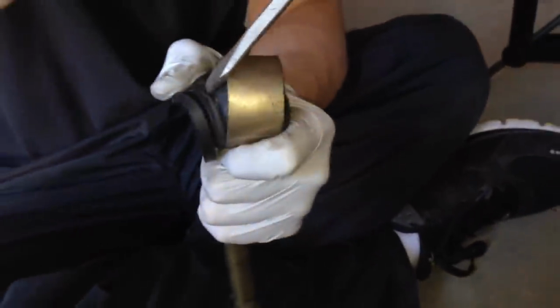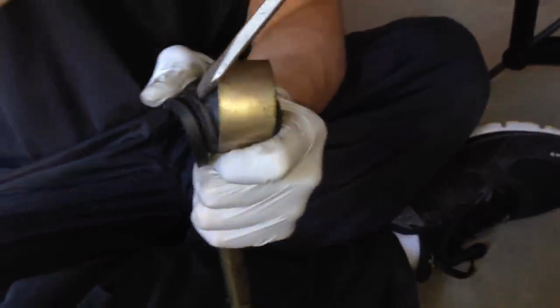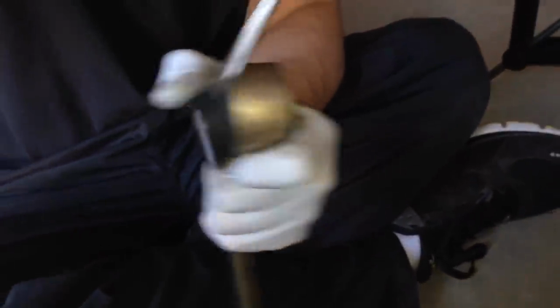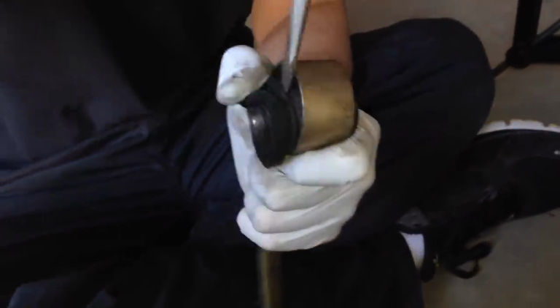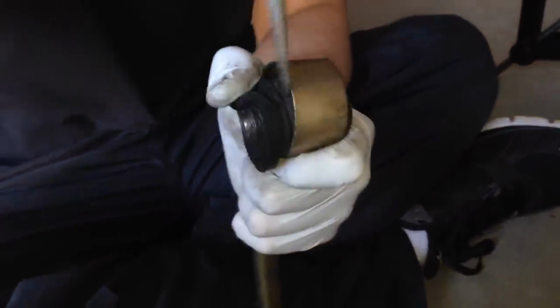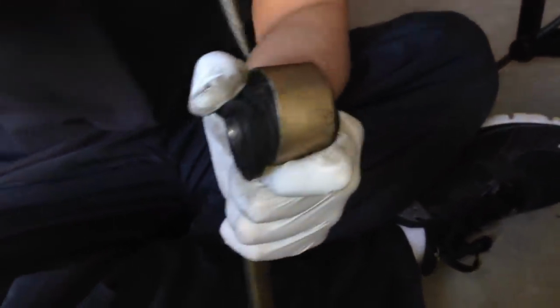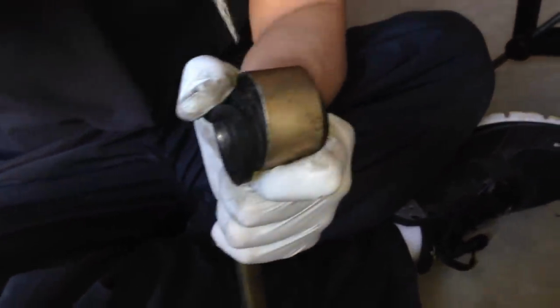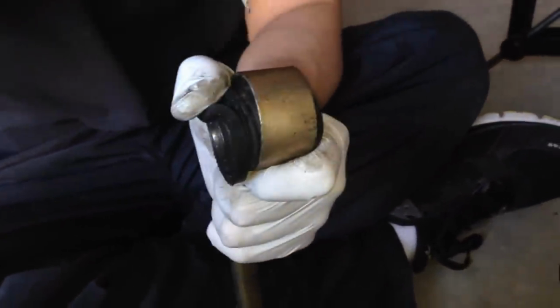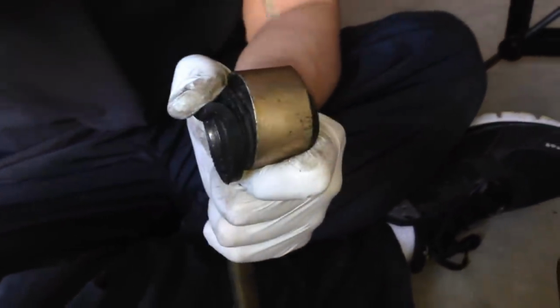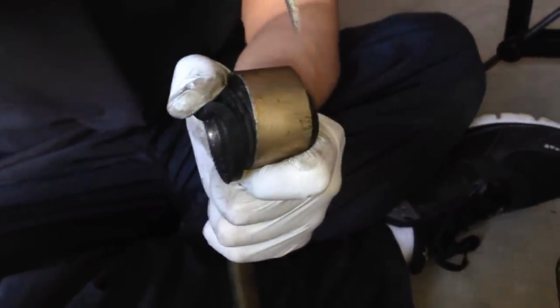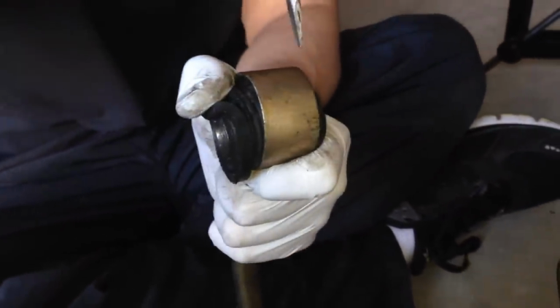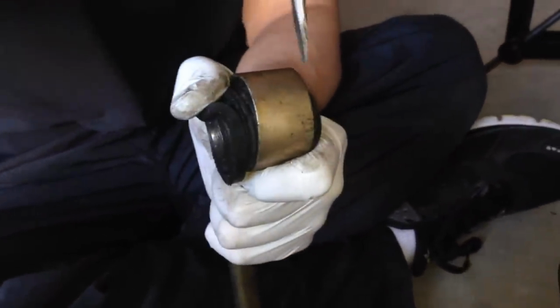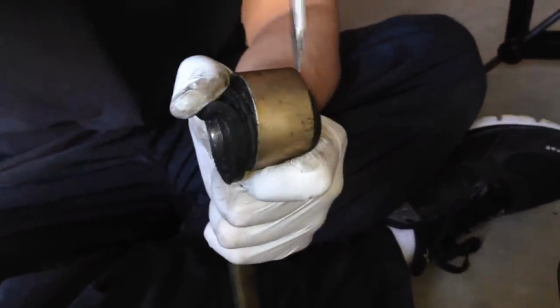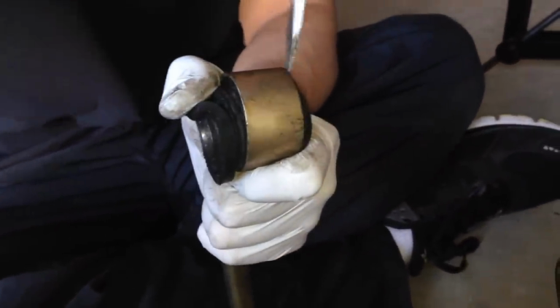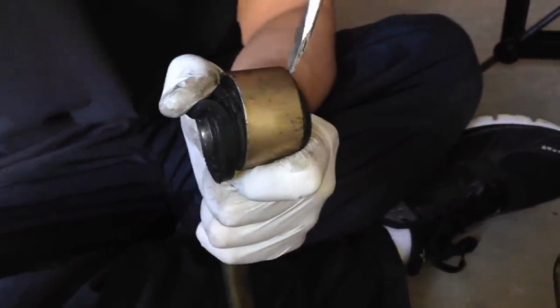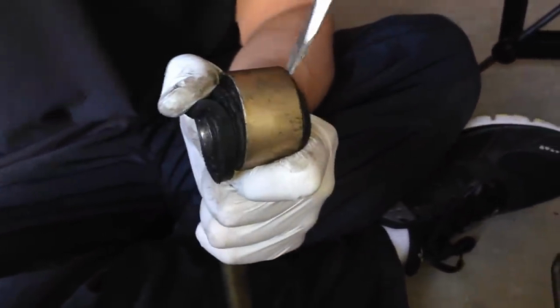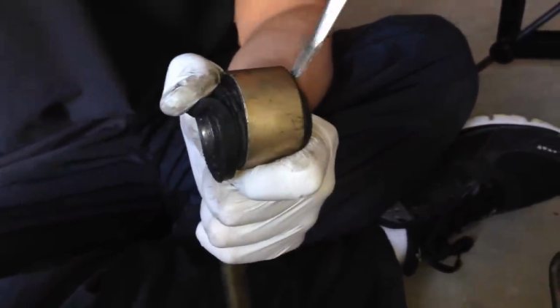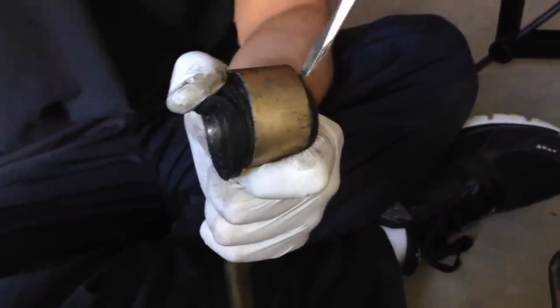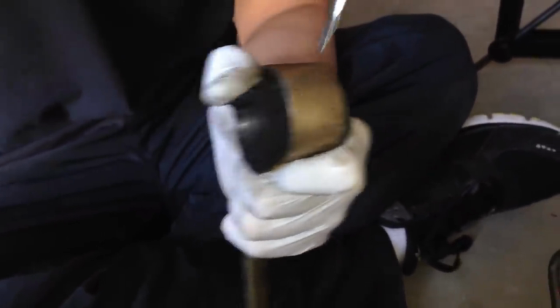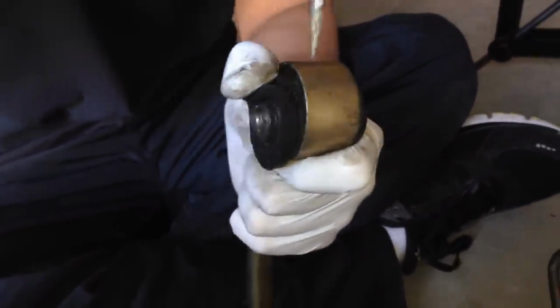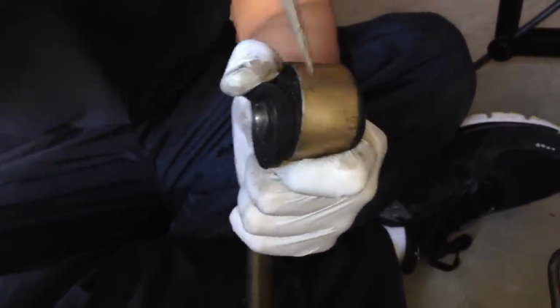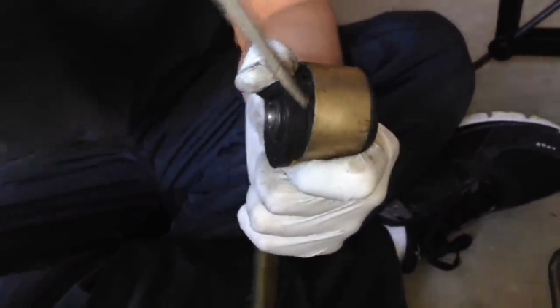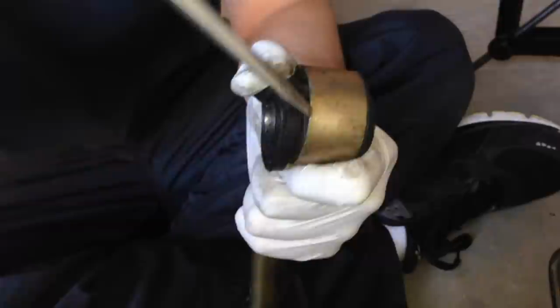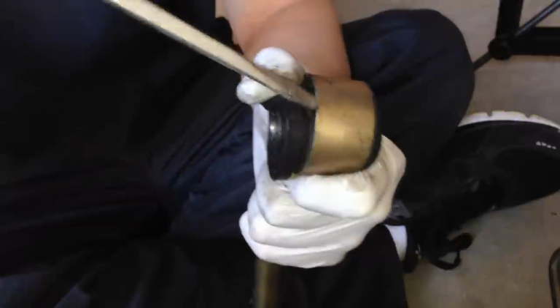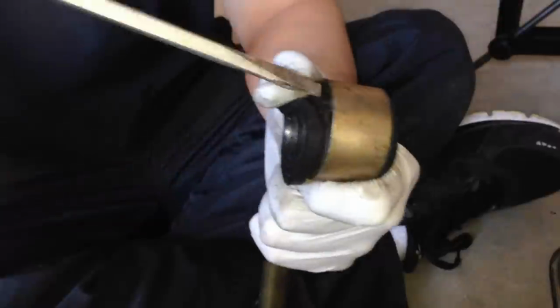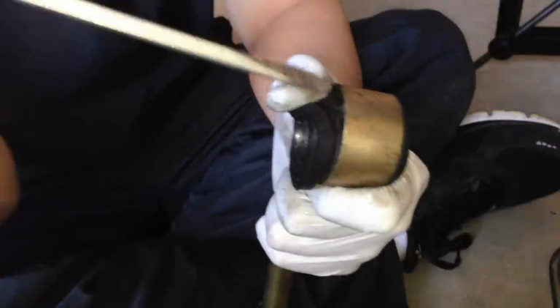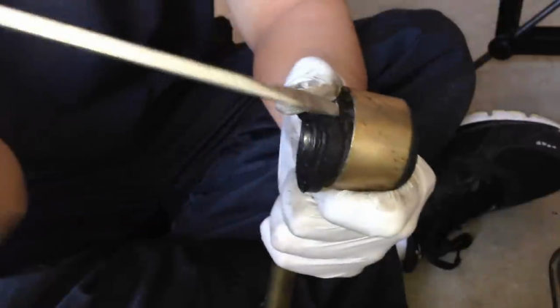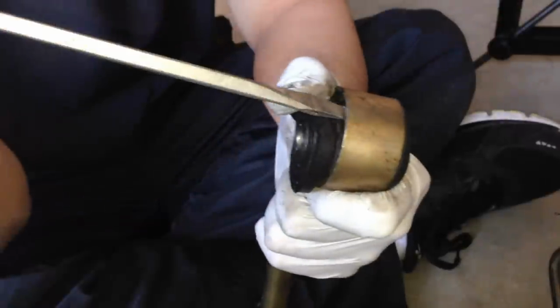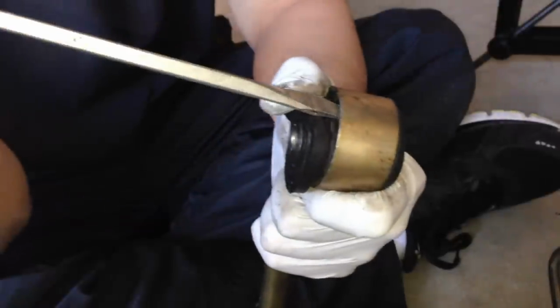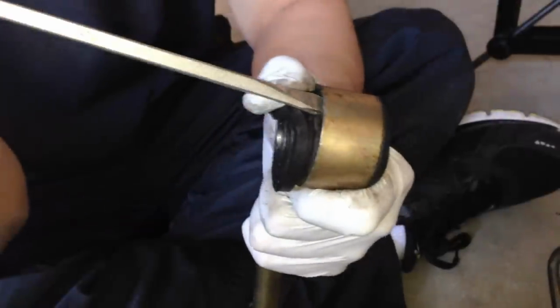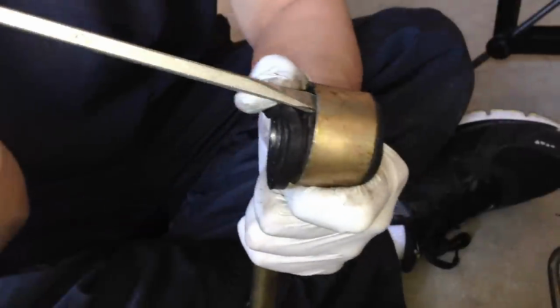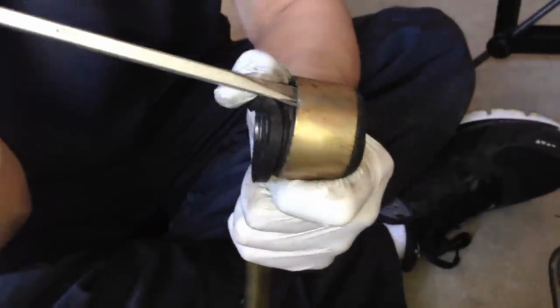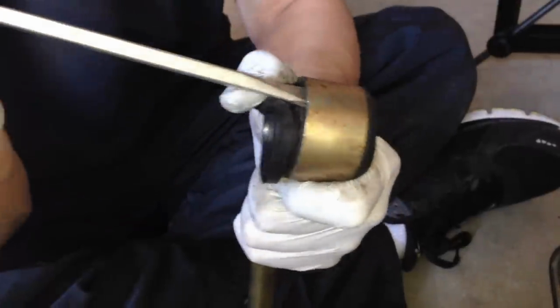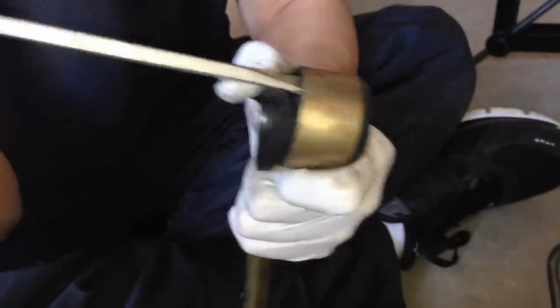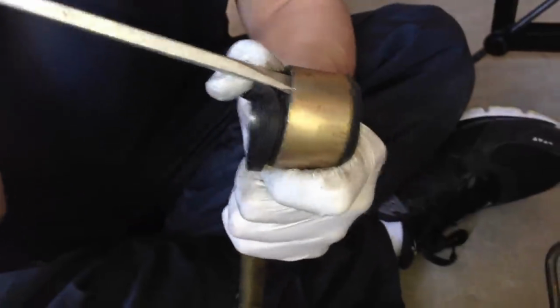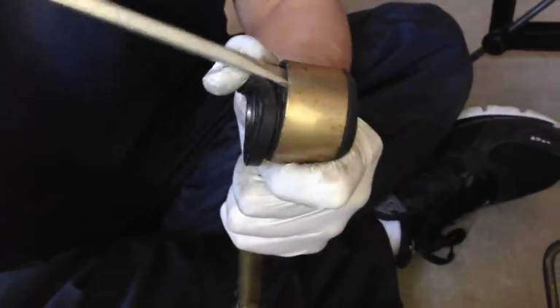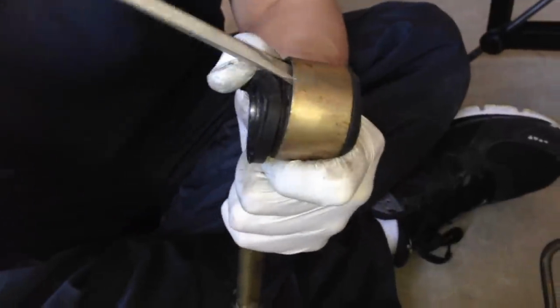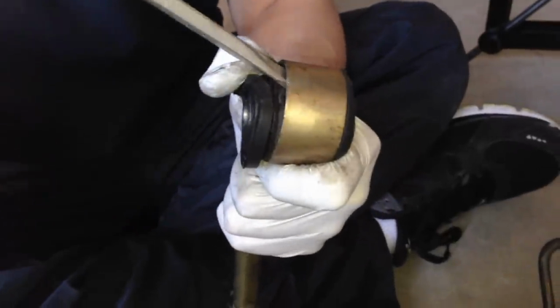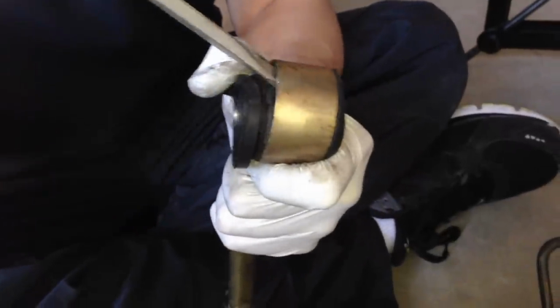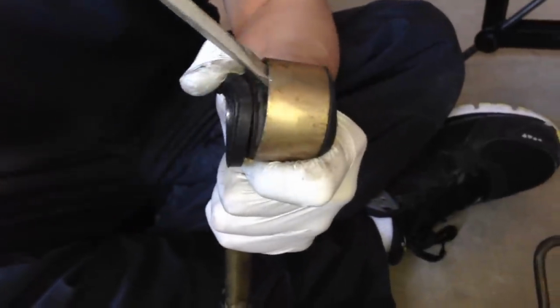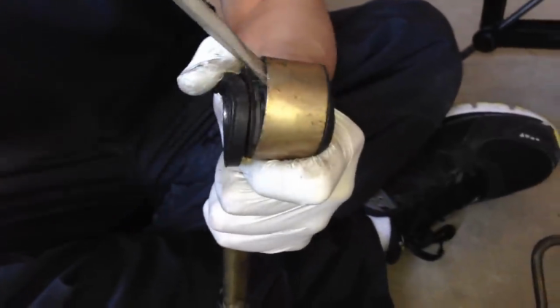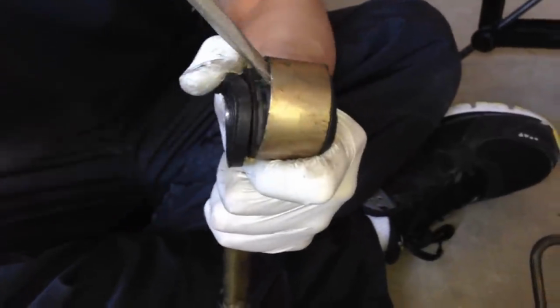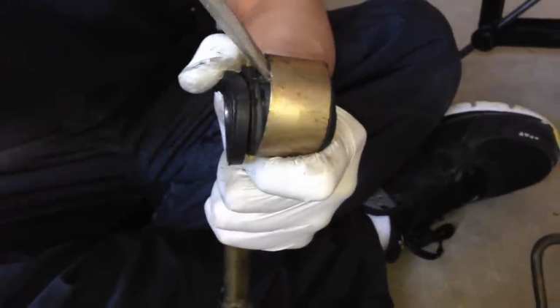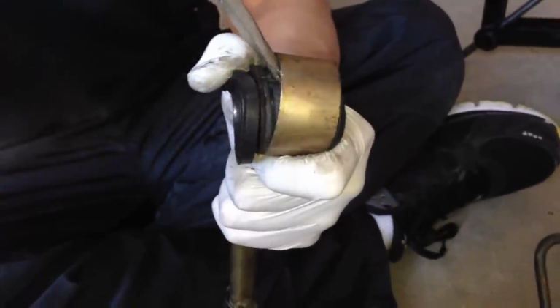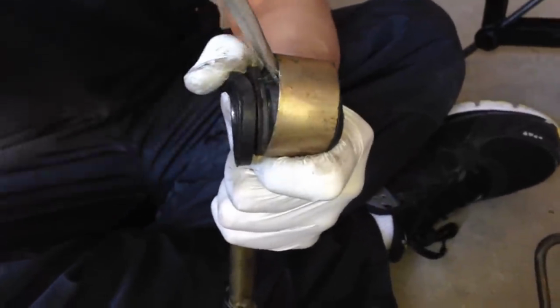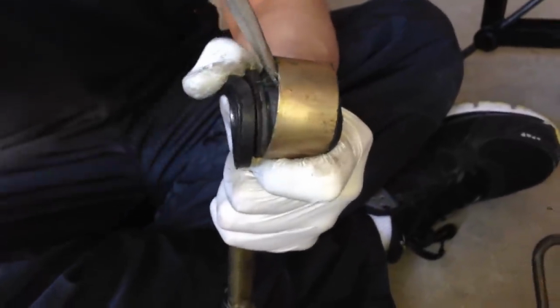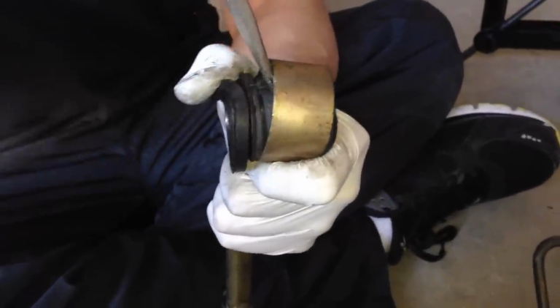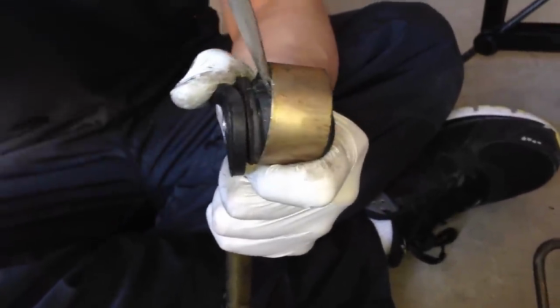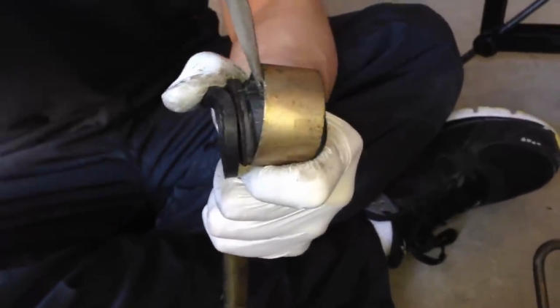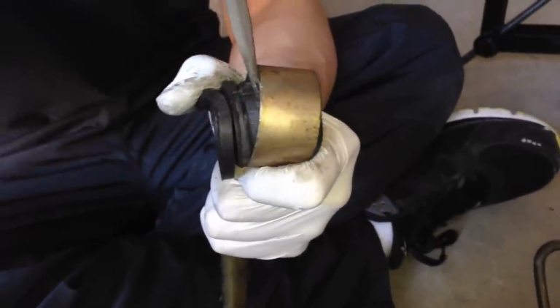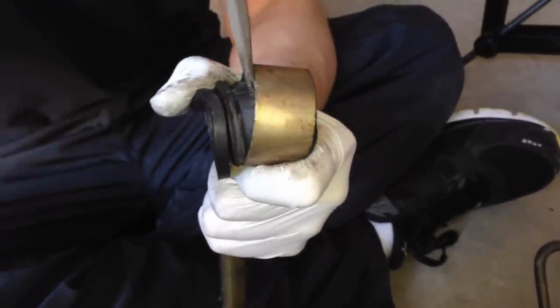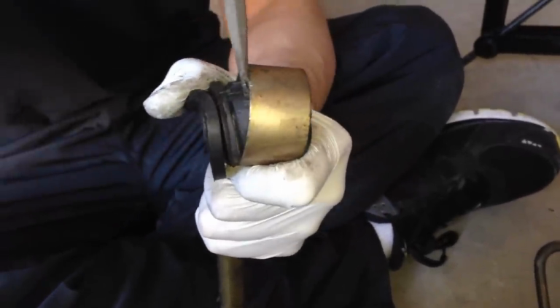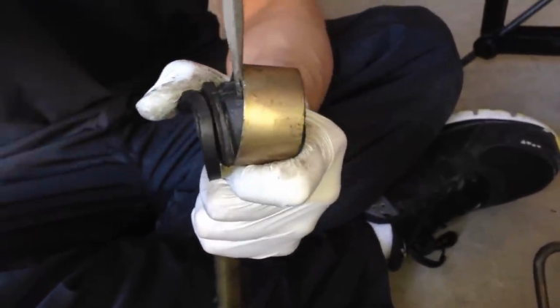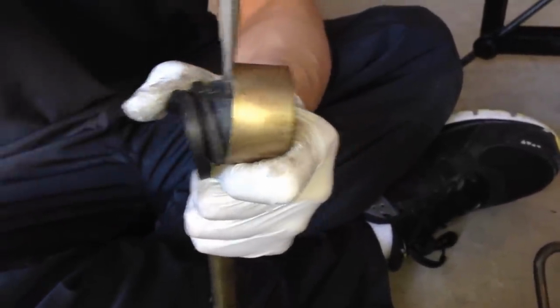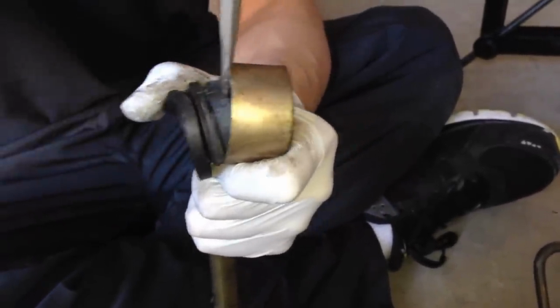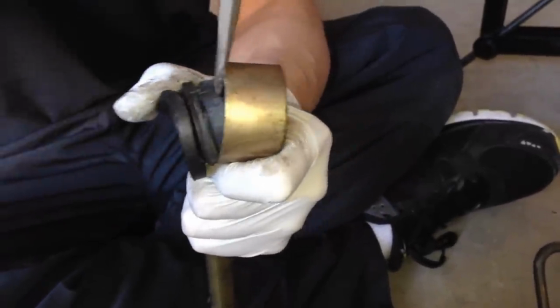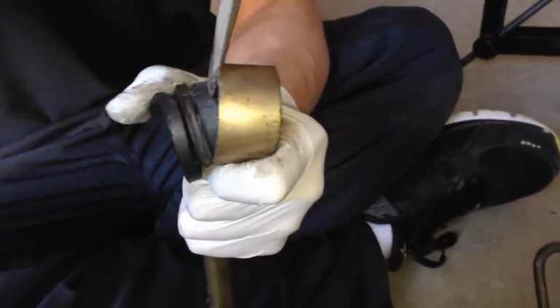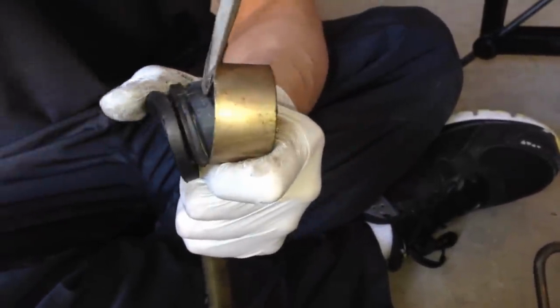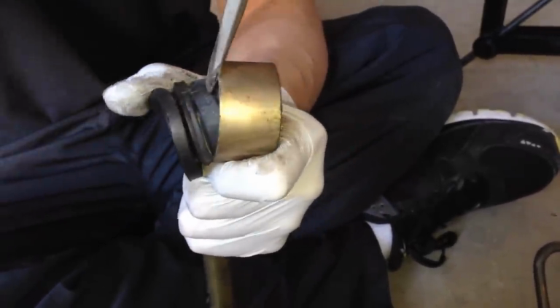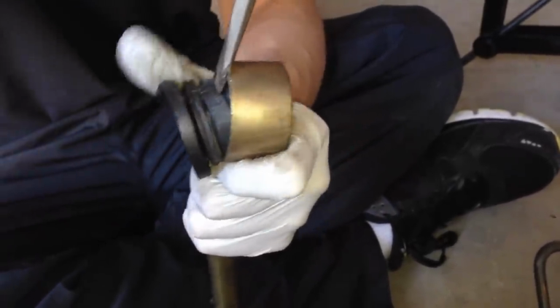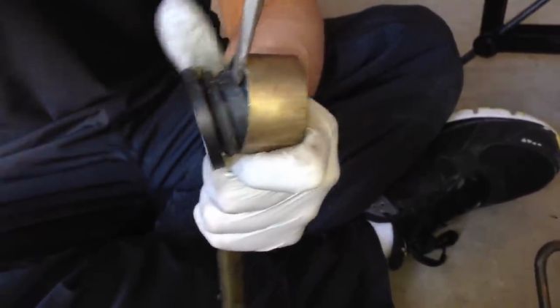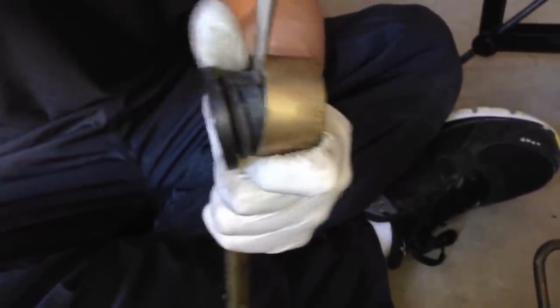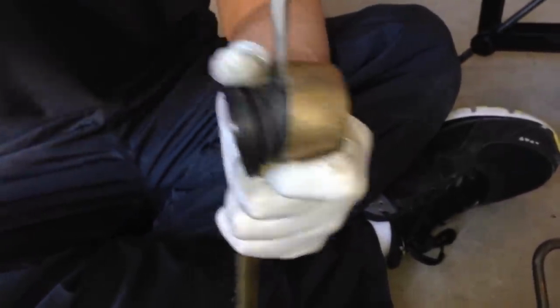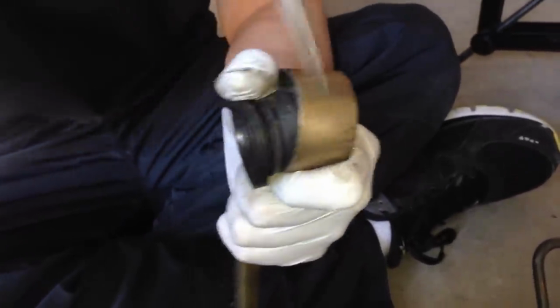Then what we did was use a flat head screwdriver and got the front bushing out. It's one big piece so you kind of got to work it out.